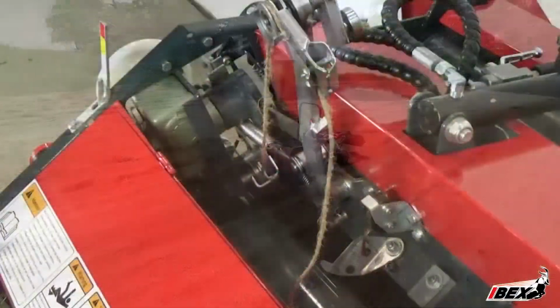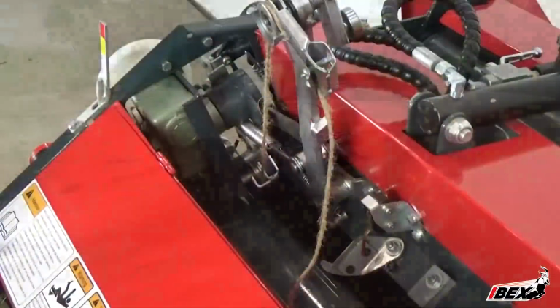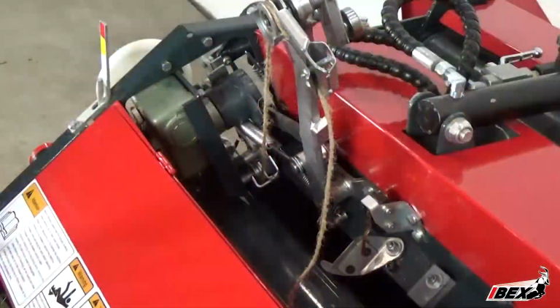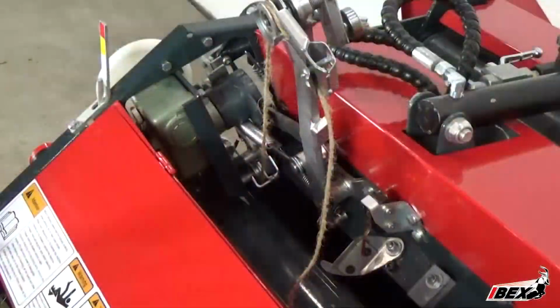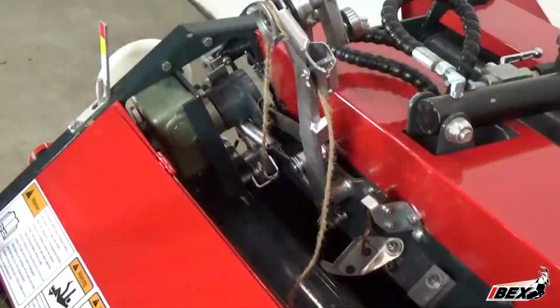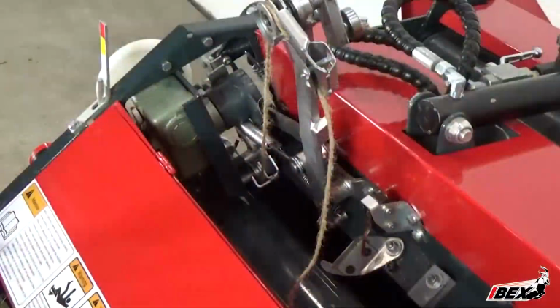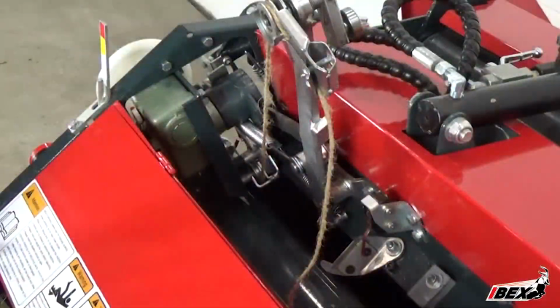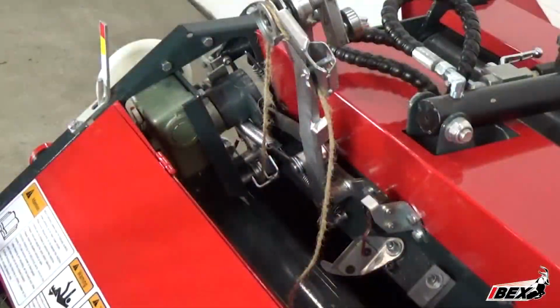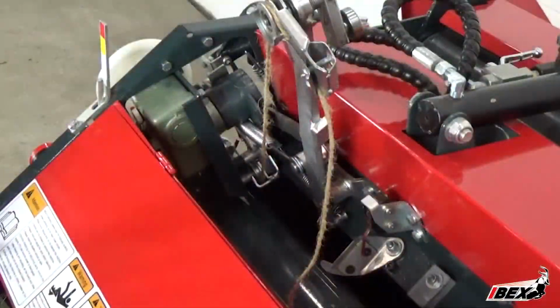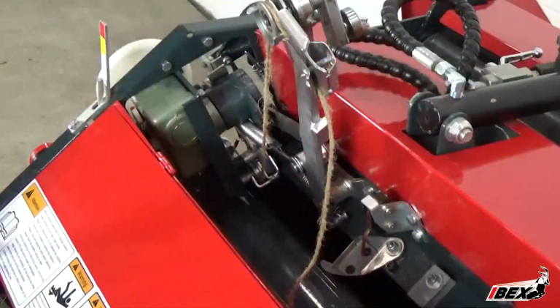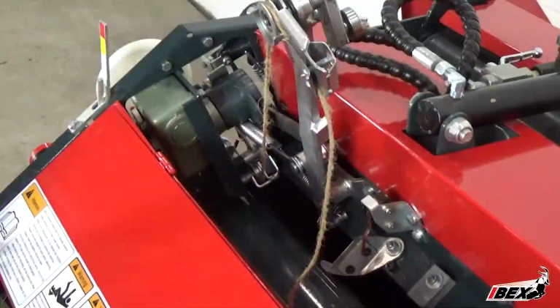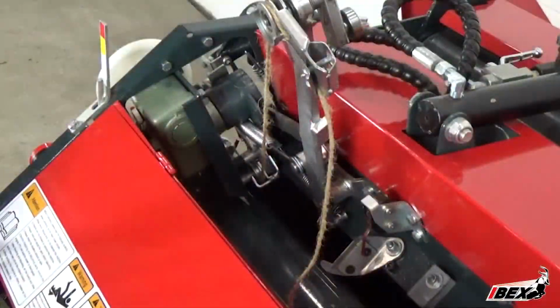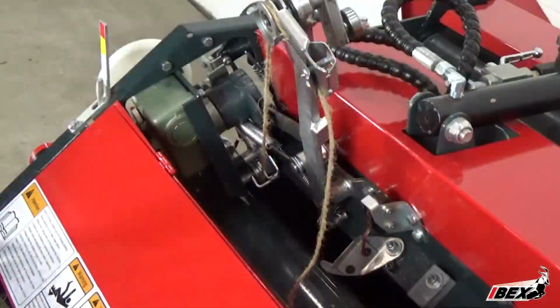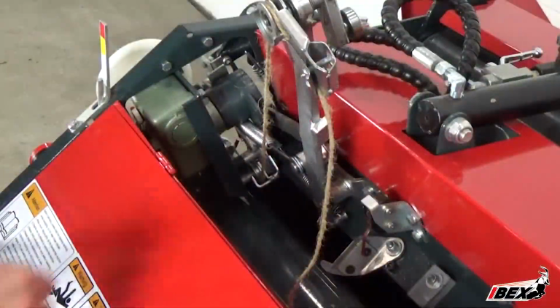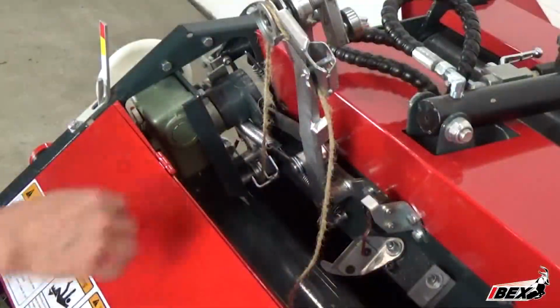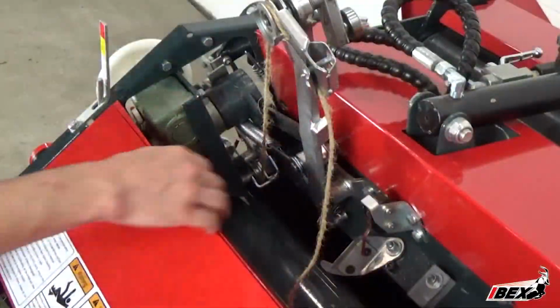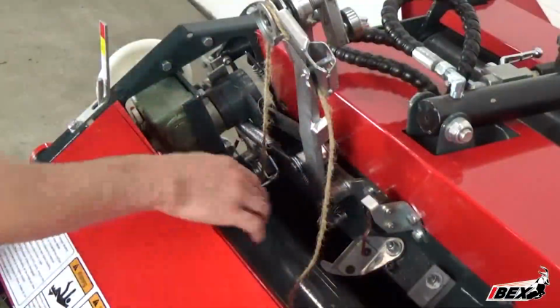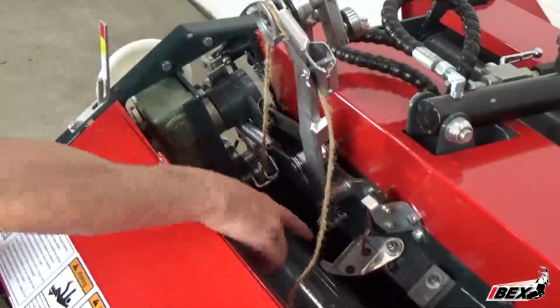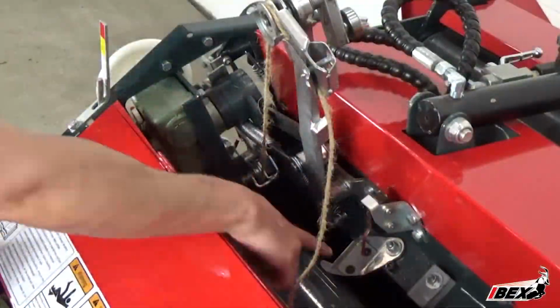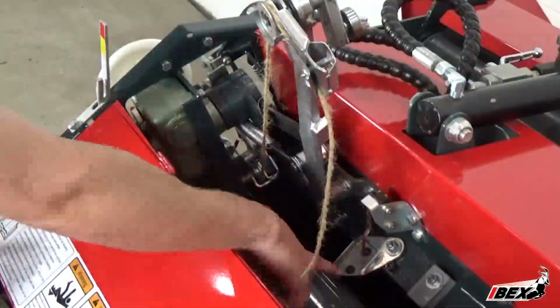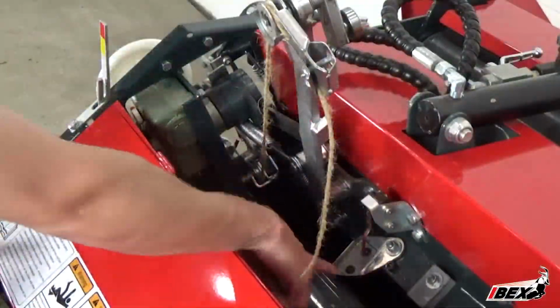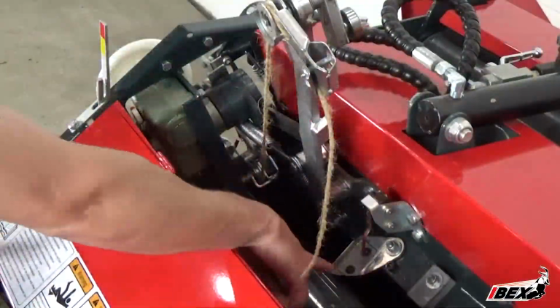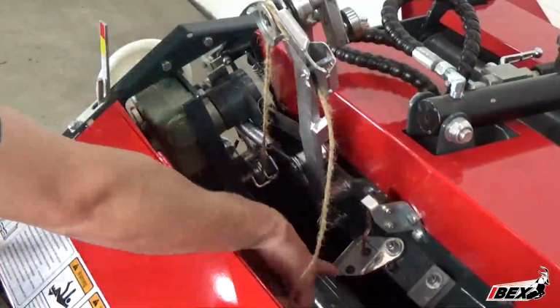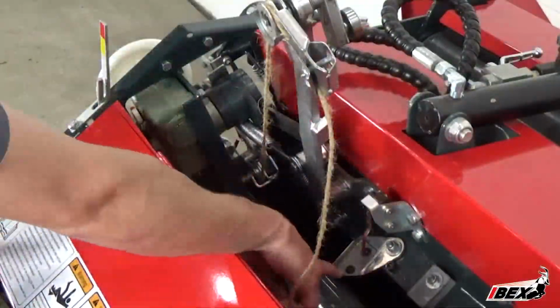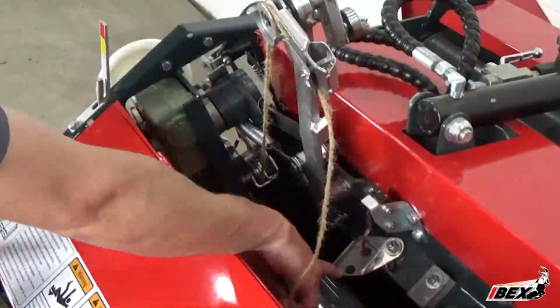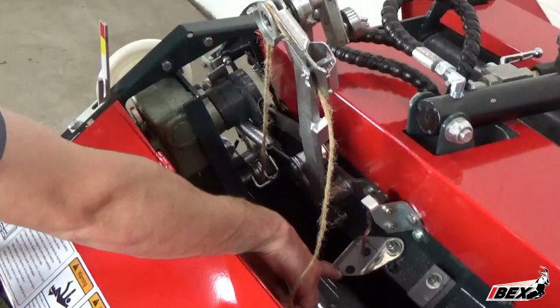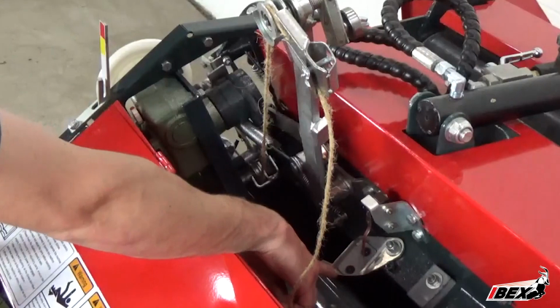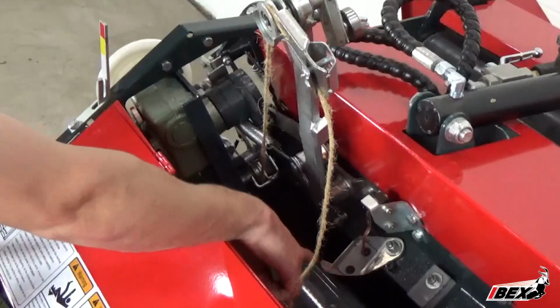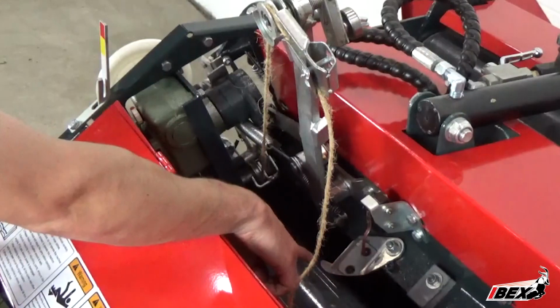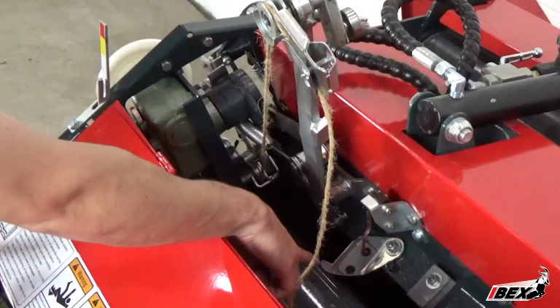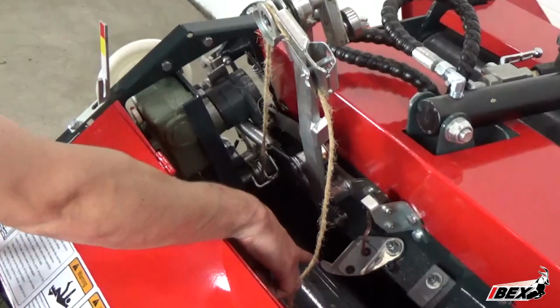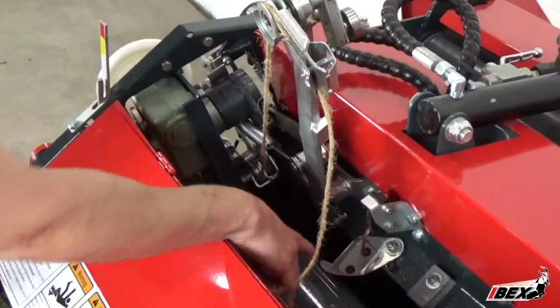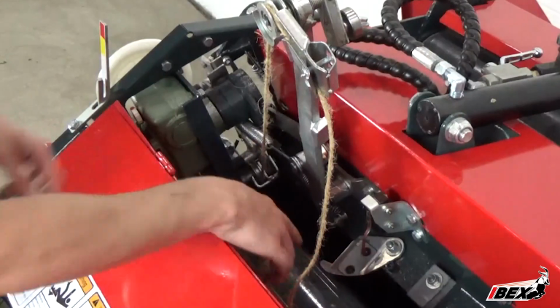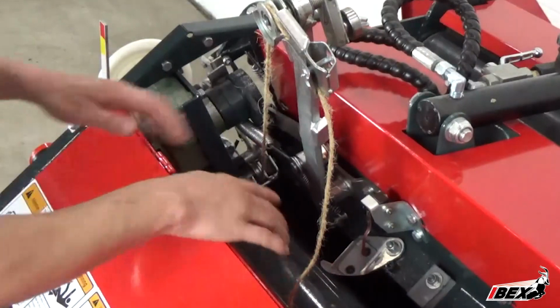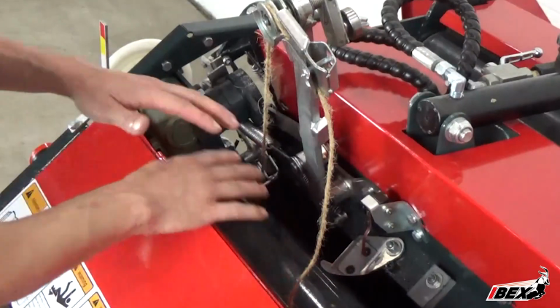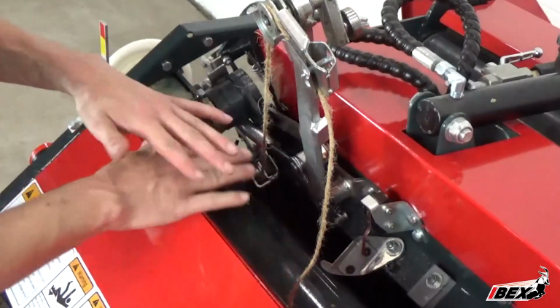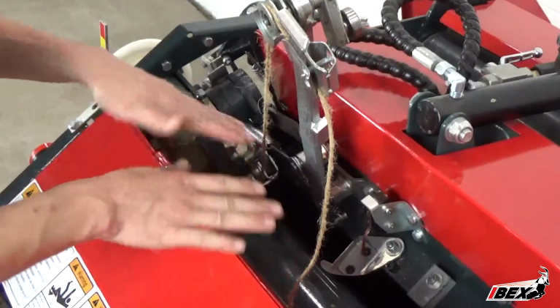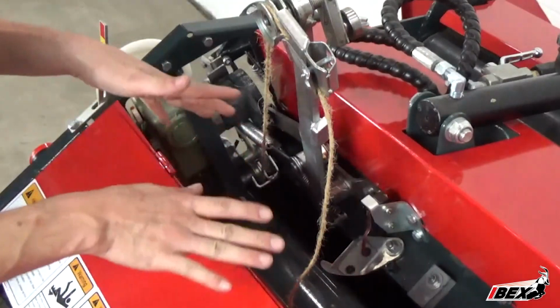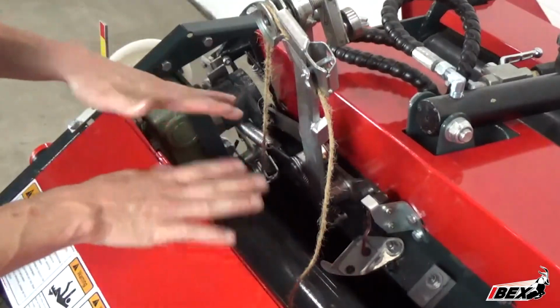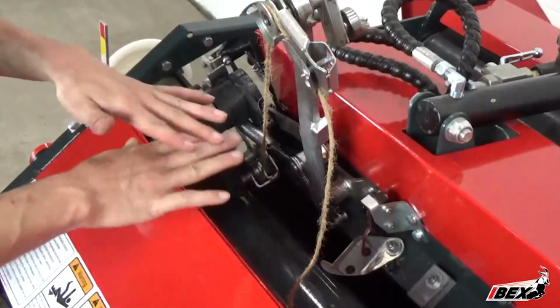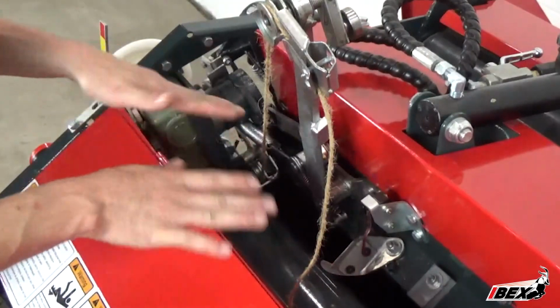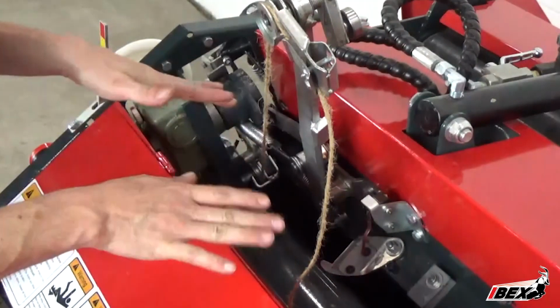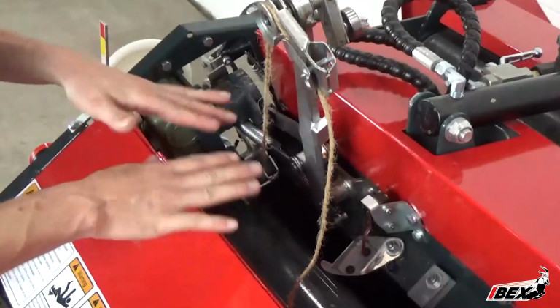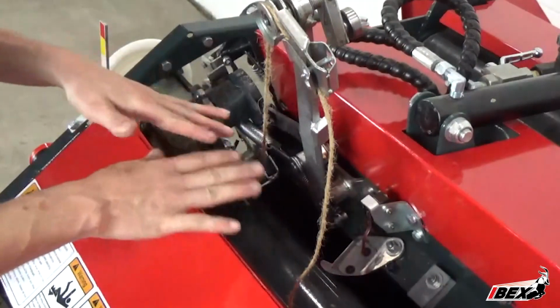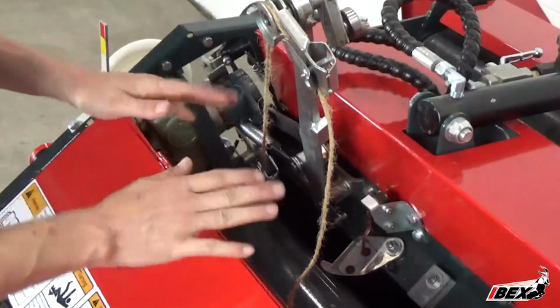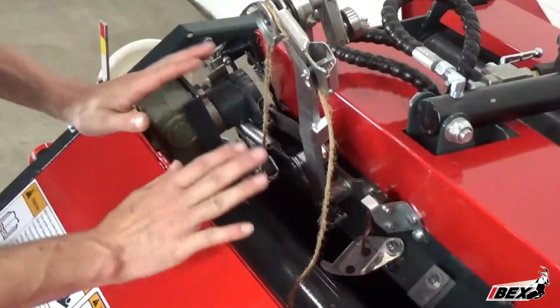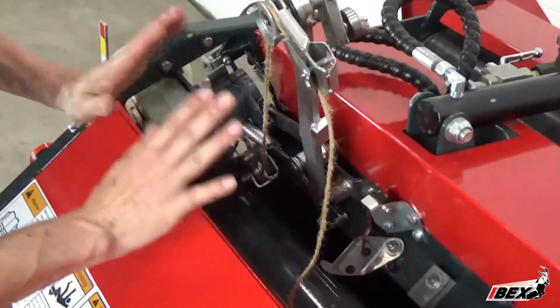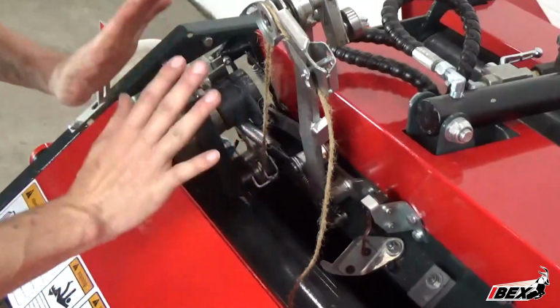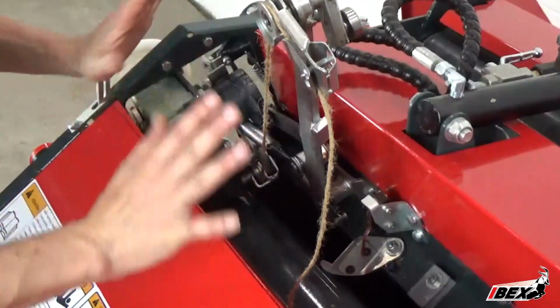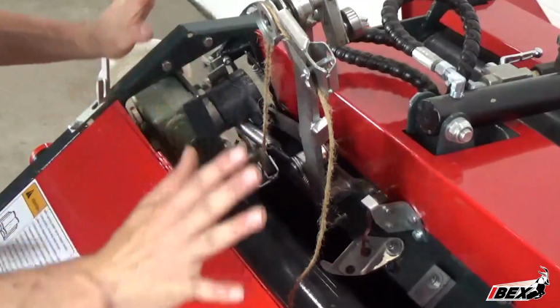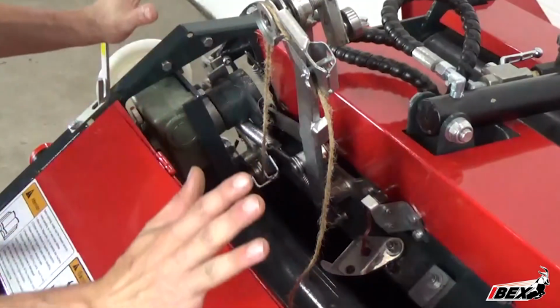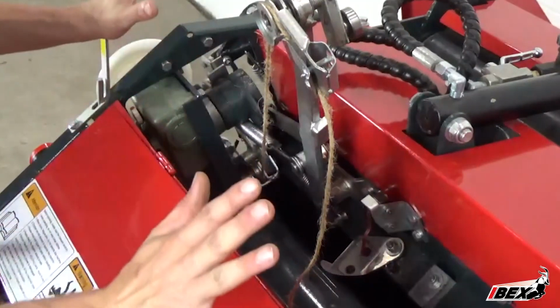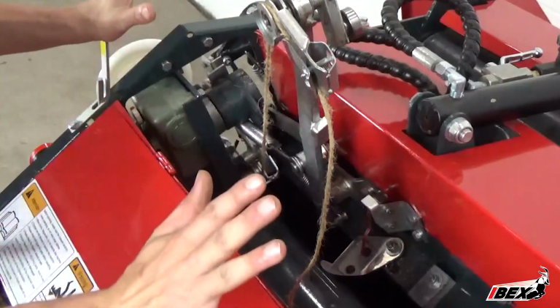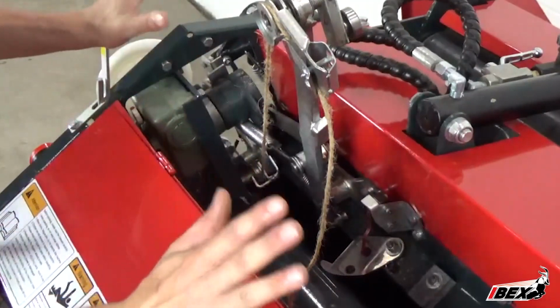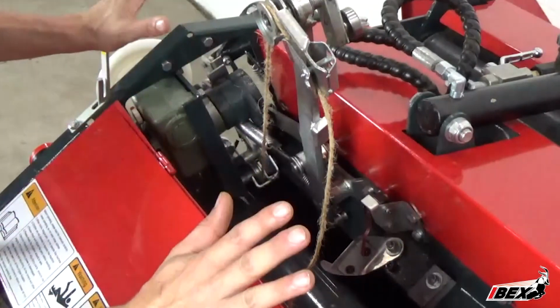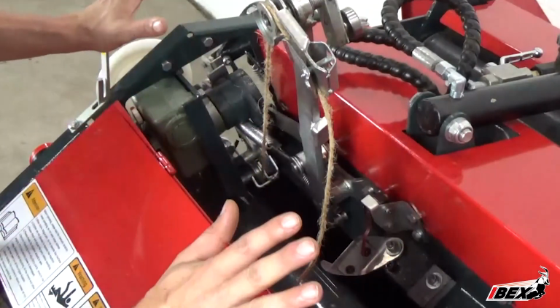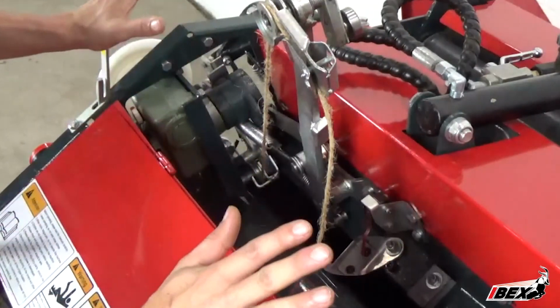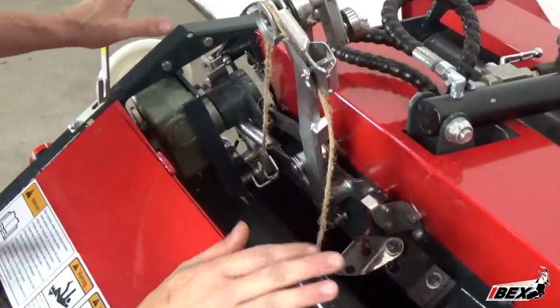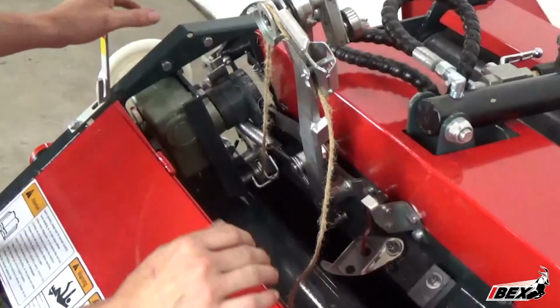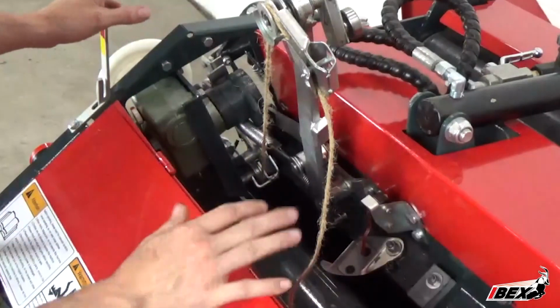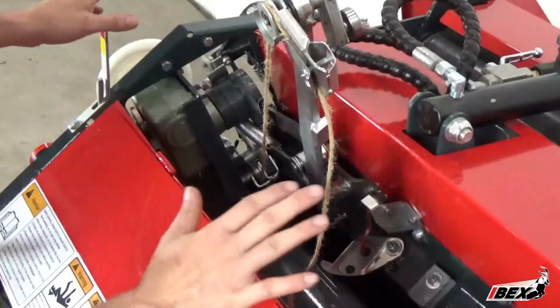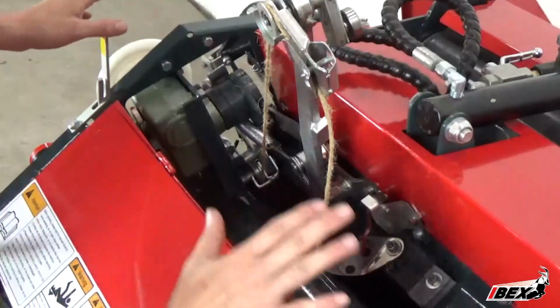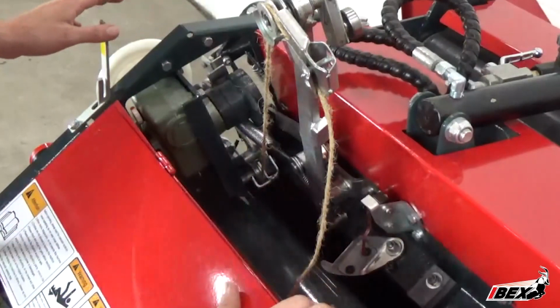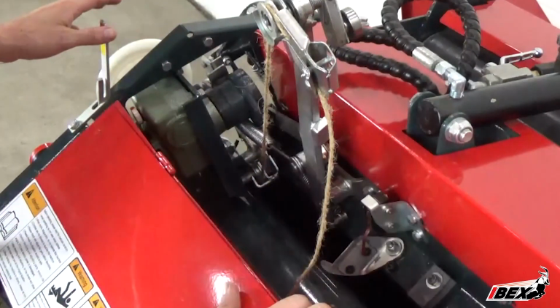Be careful to stay clear of the sharp blade located by the alarm switch inside the bale chamber, as you will be working around this as we reset the twine arm.